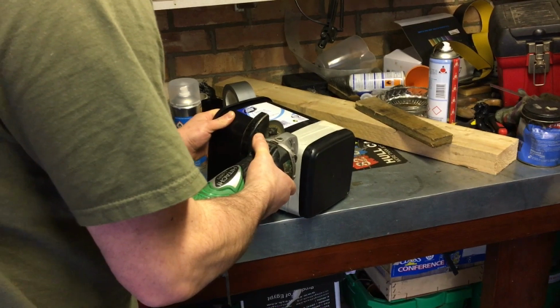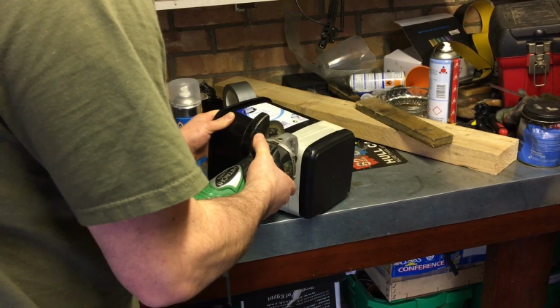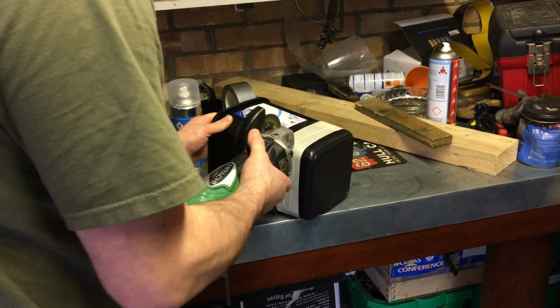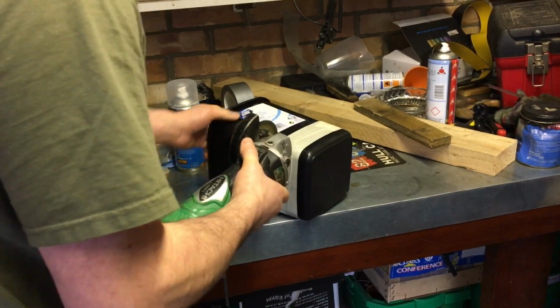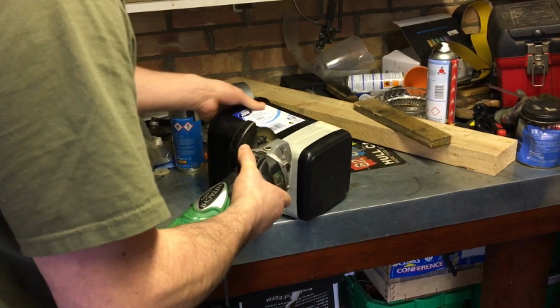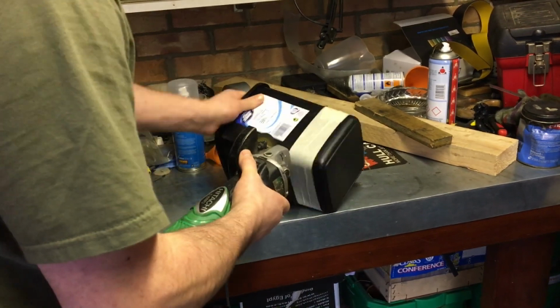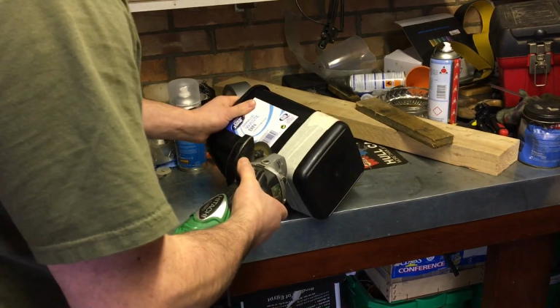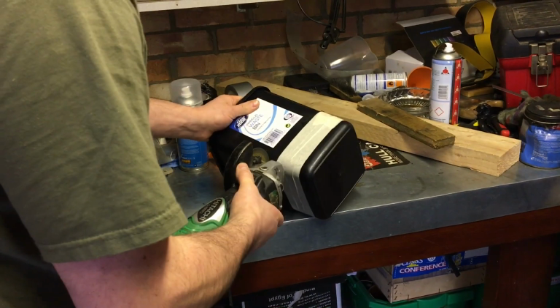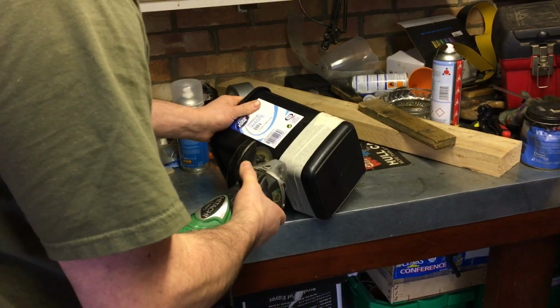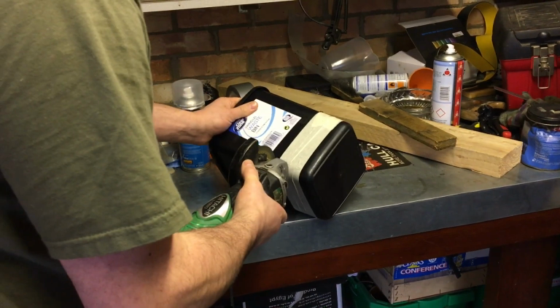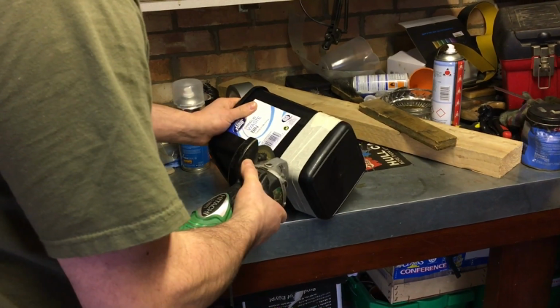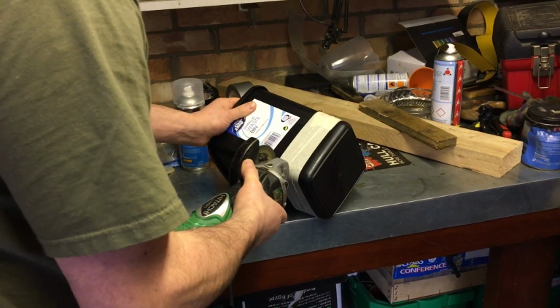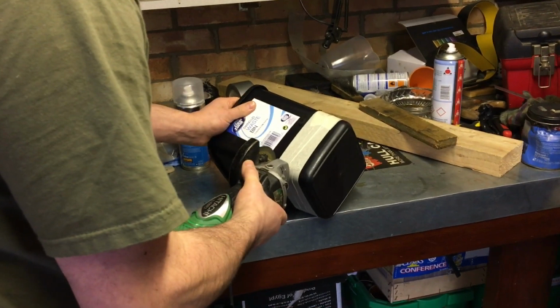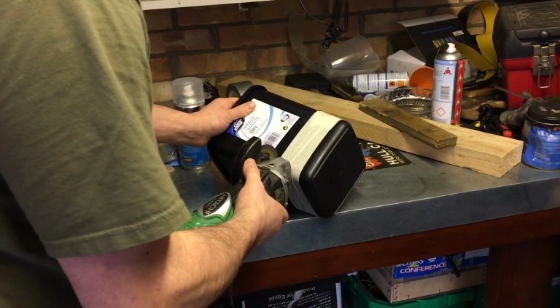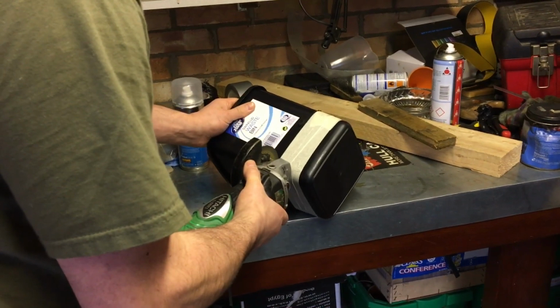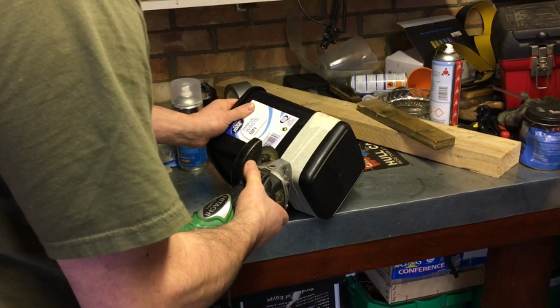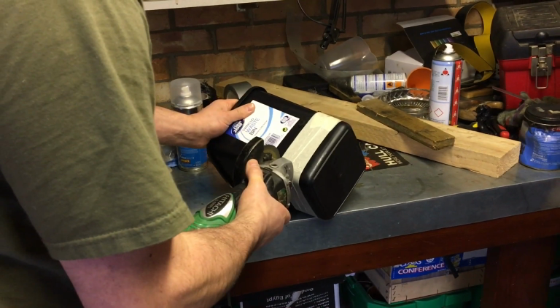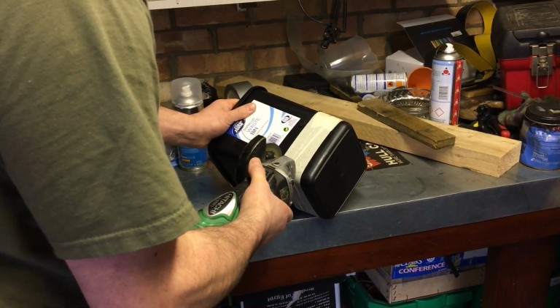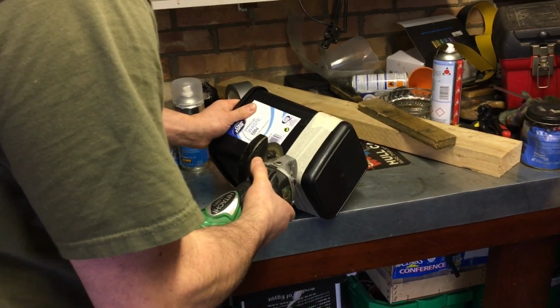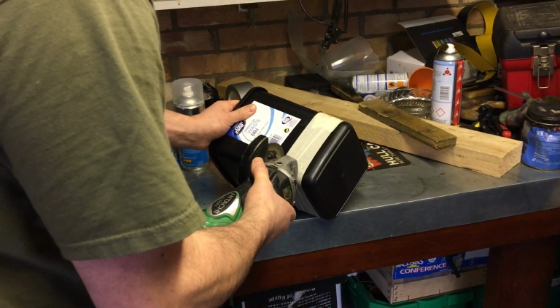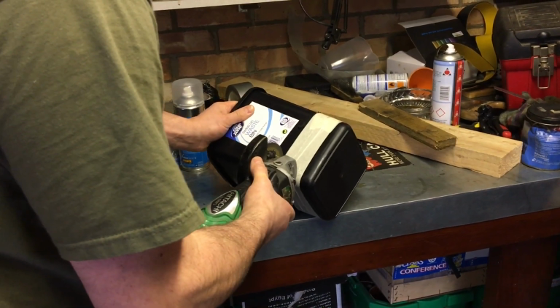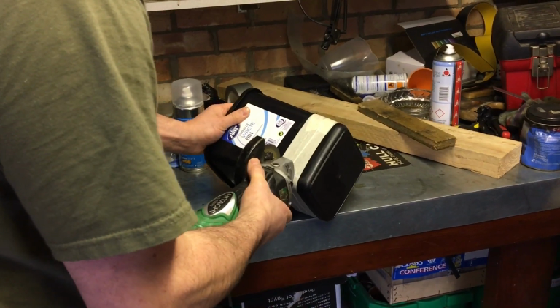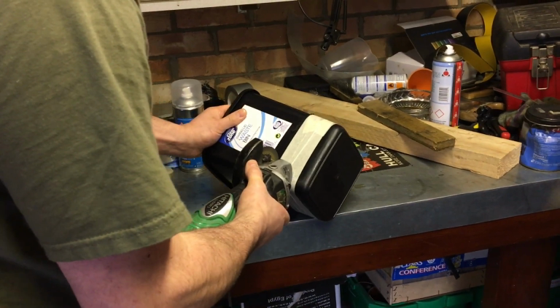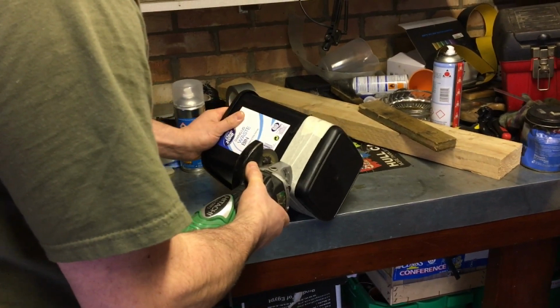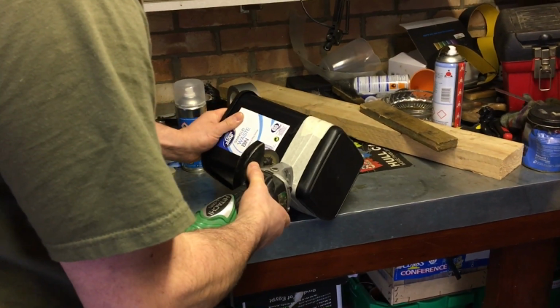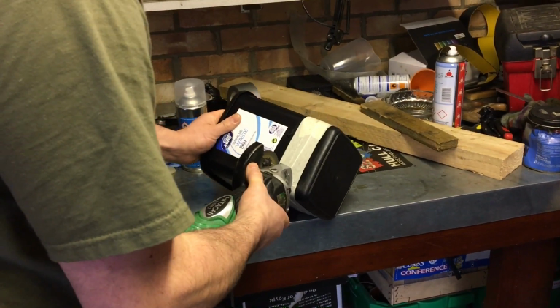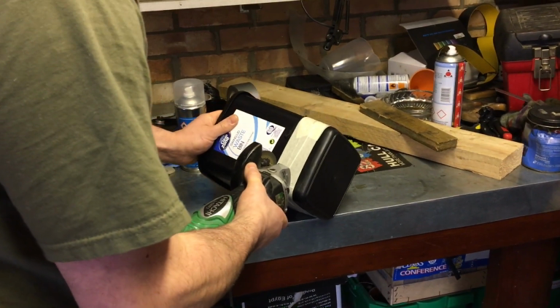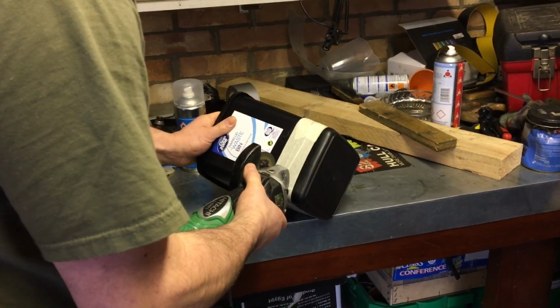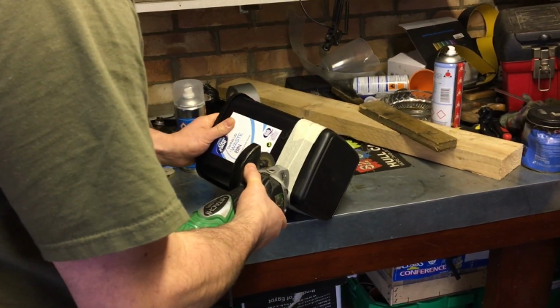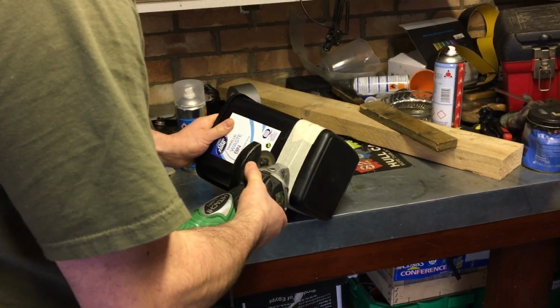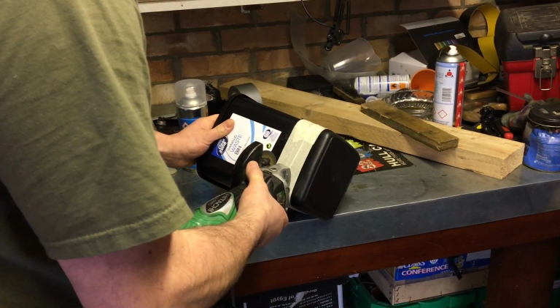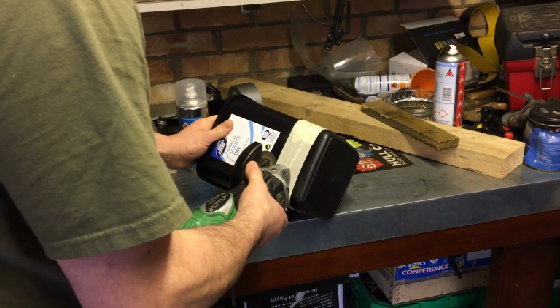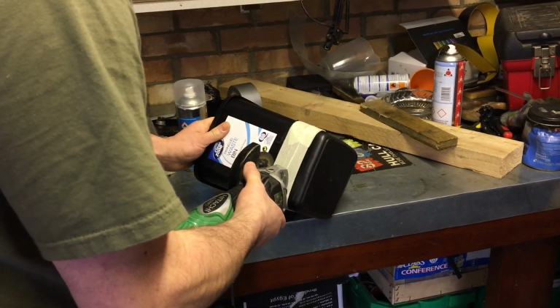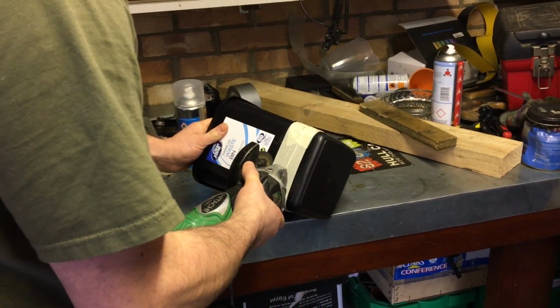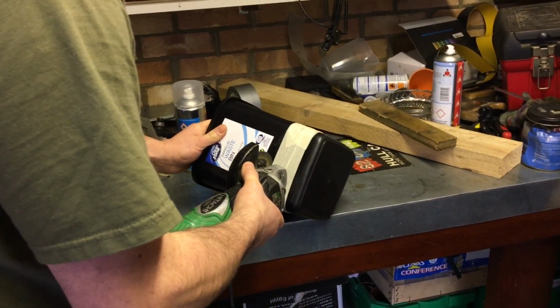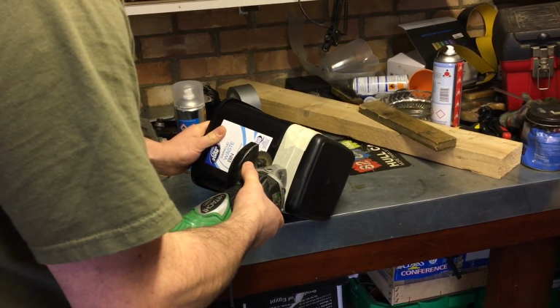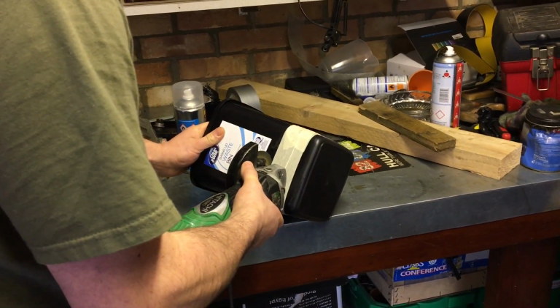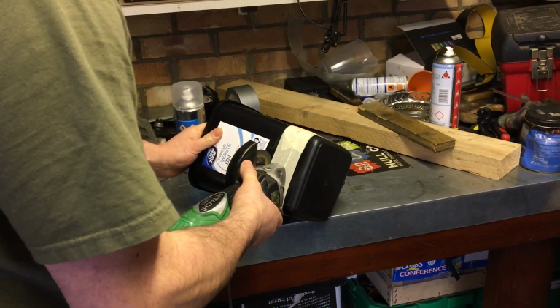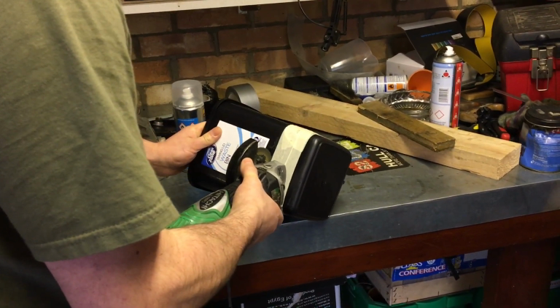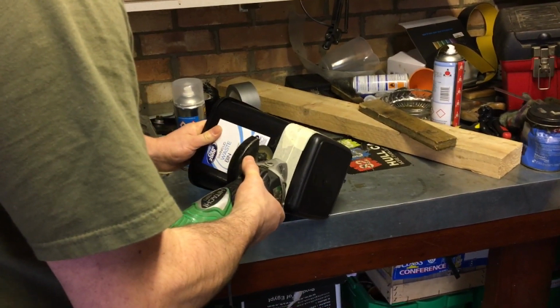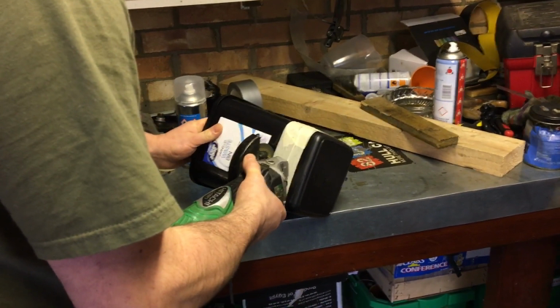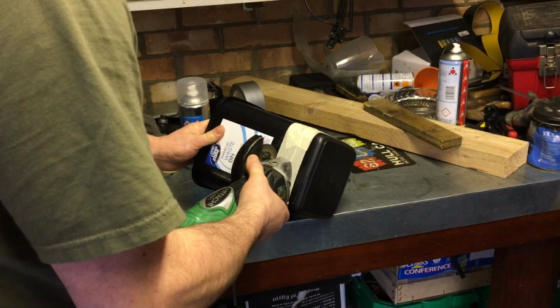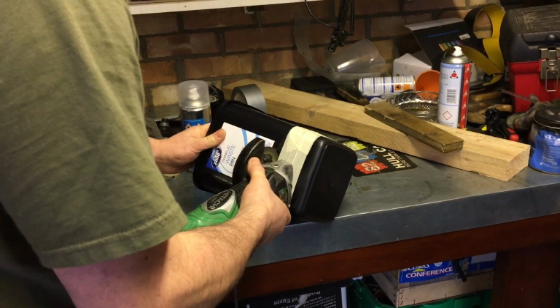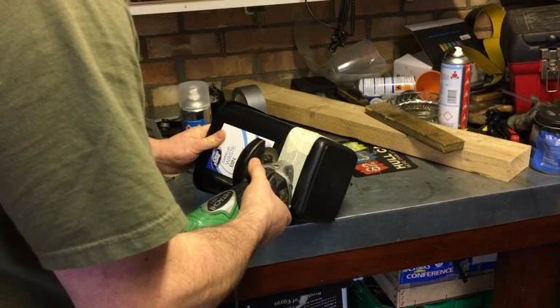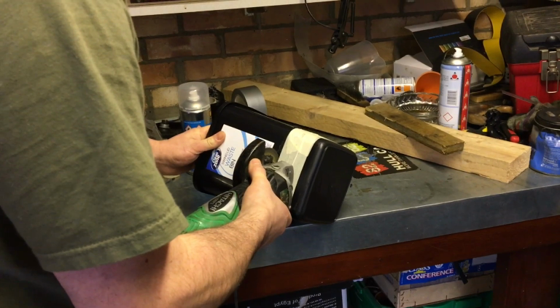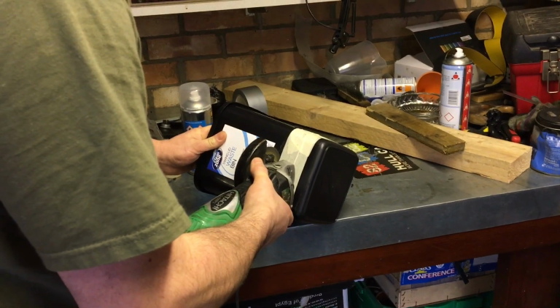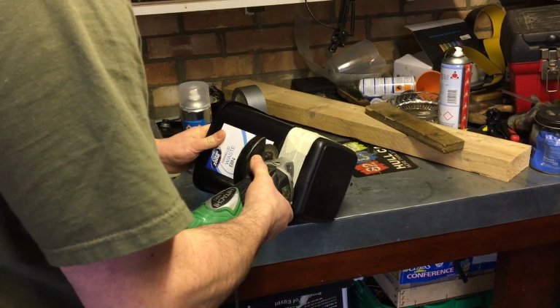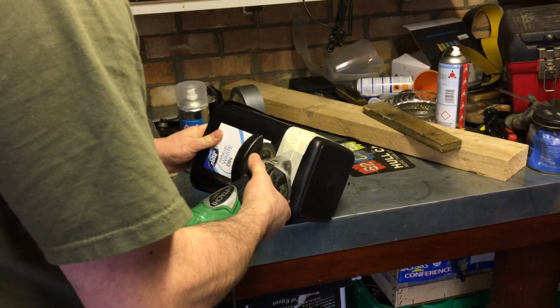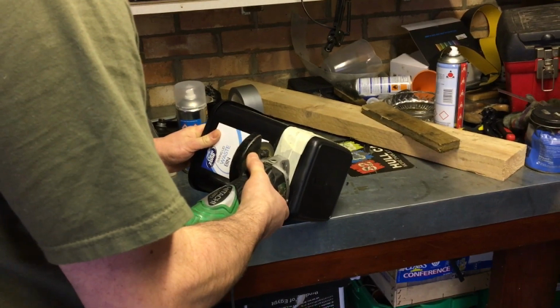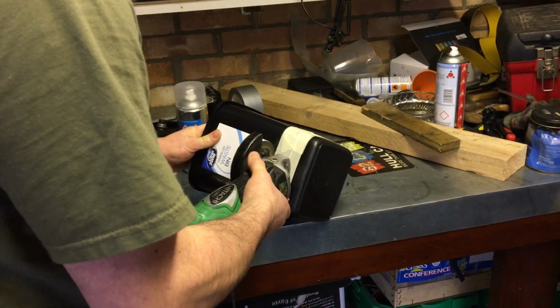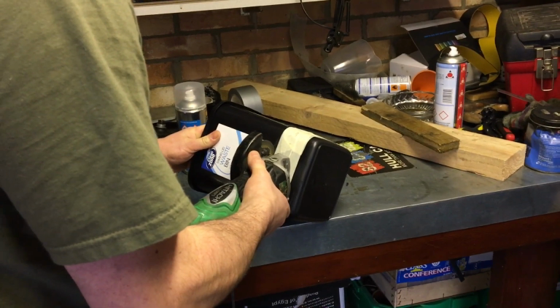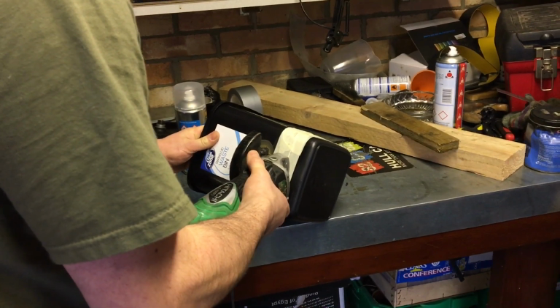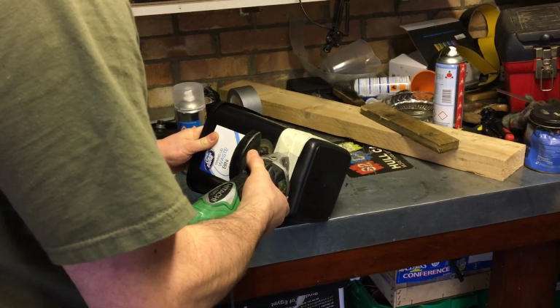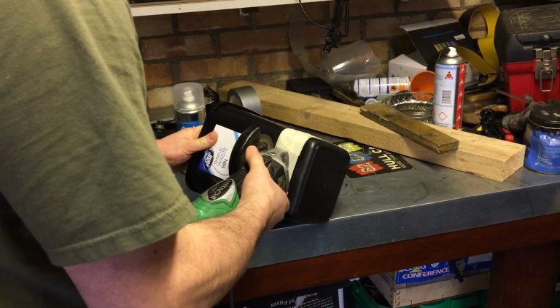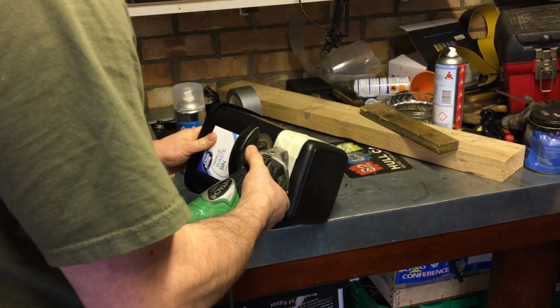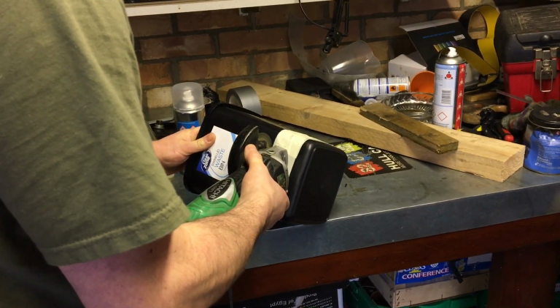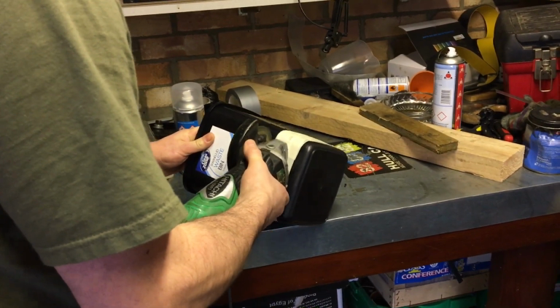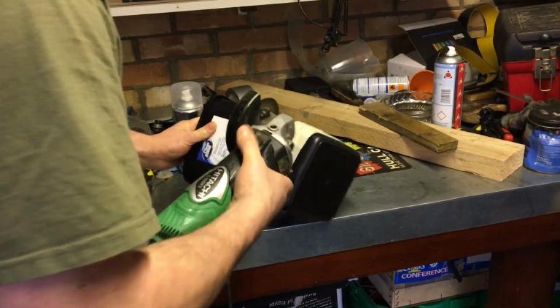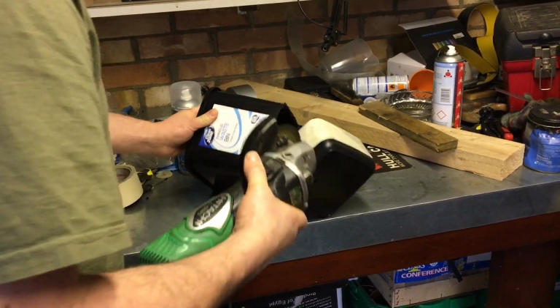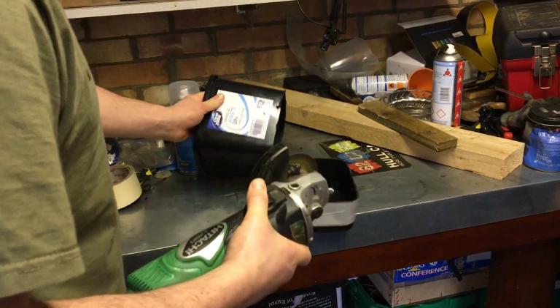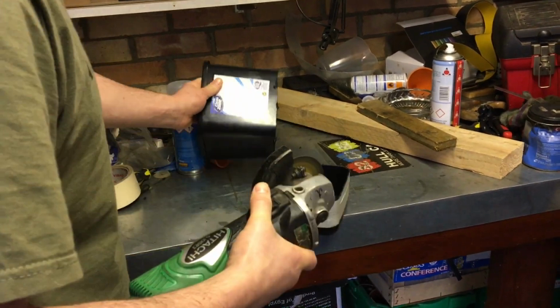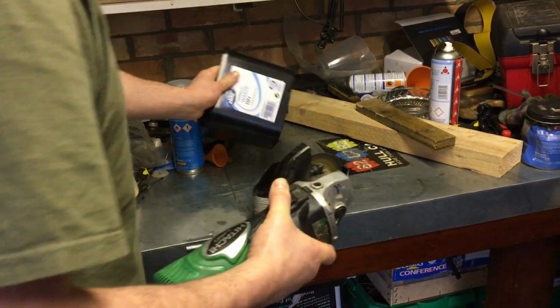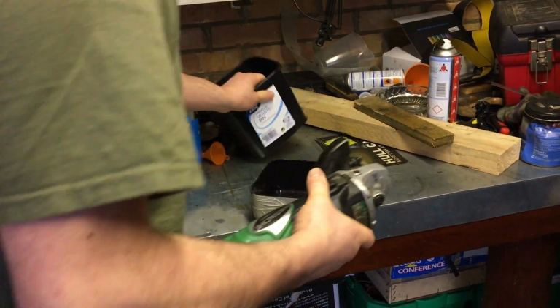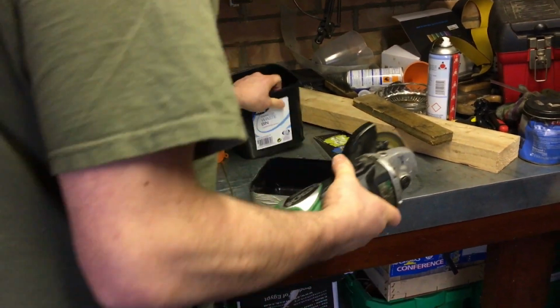Welcome to this tutorial on how to make a nitrate and phosphate bio-extractor for your marine reef aquarium.